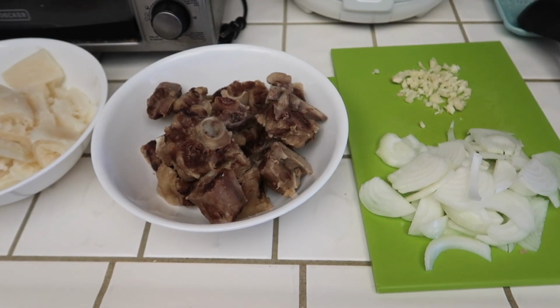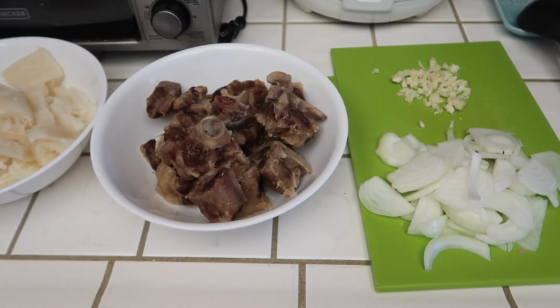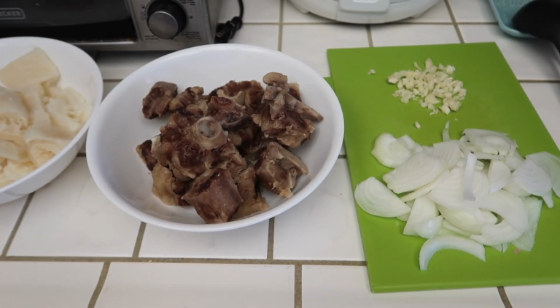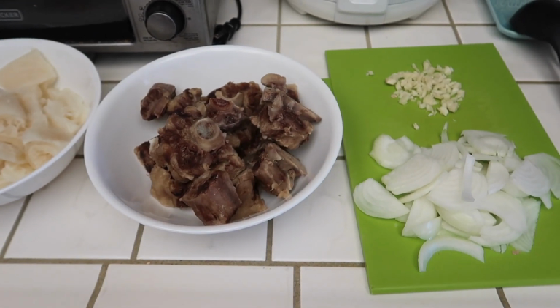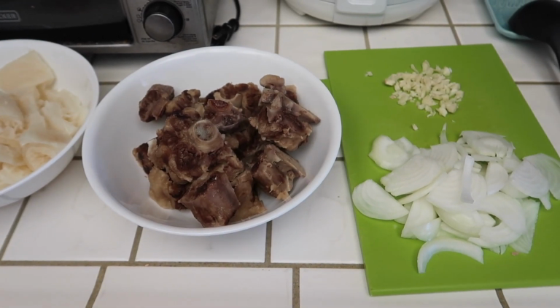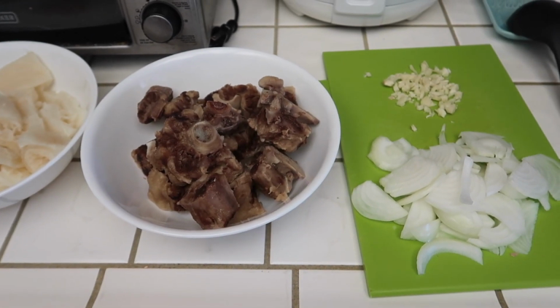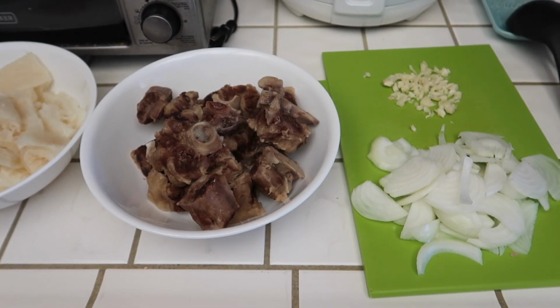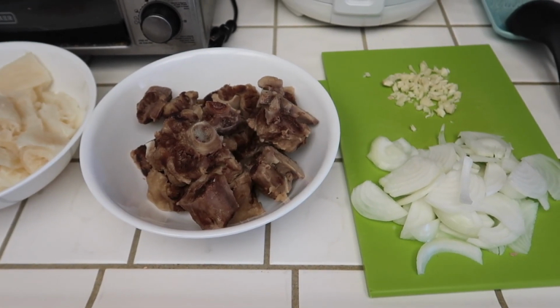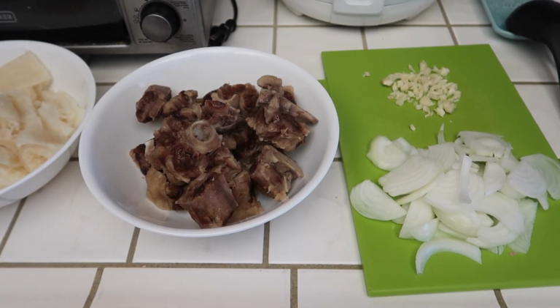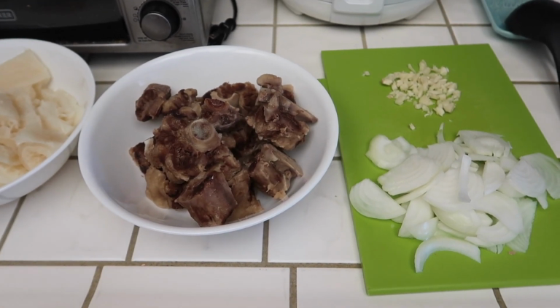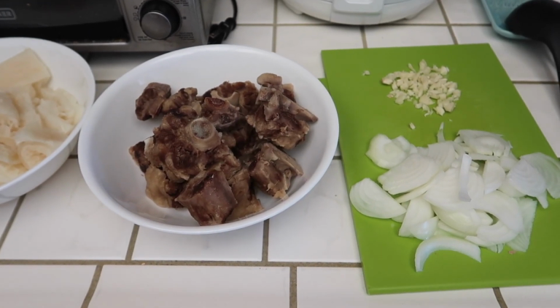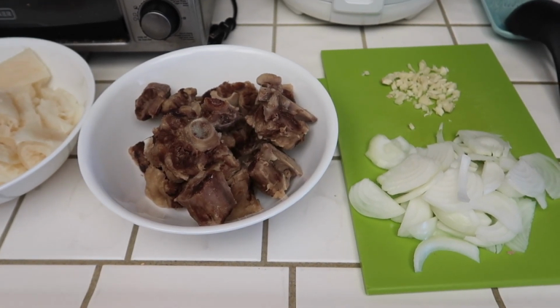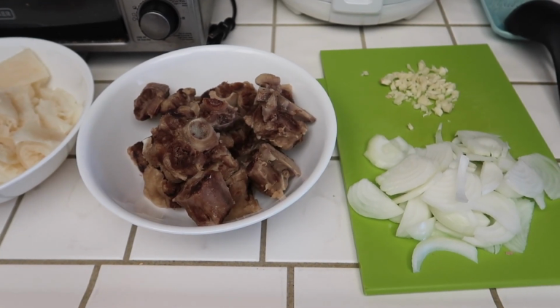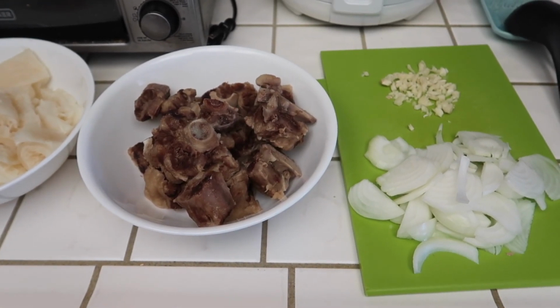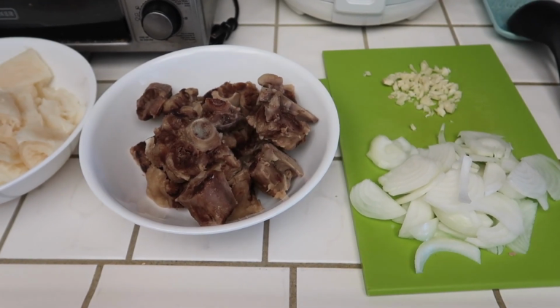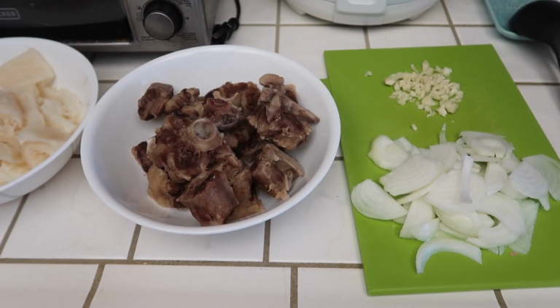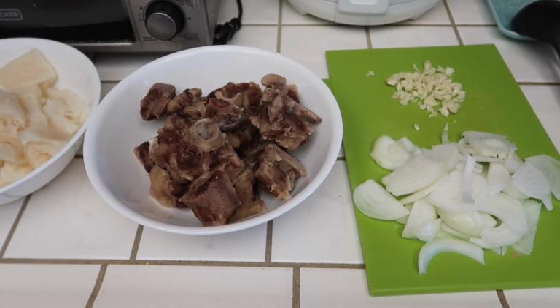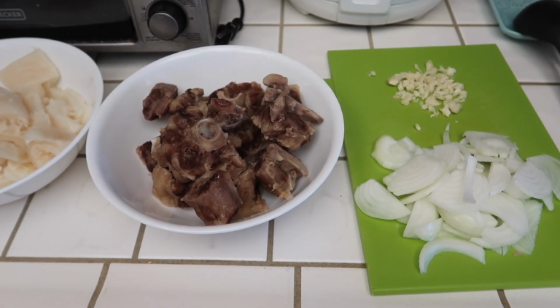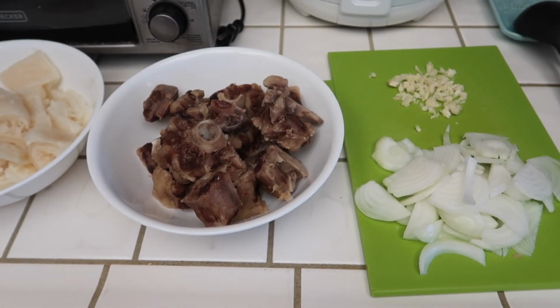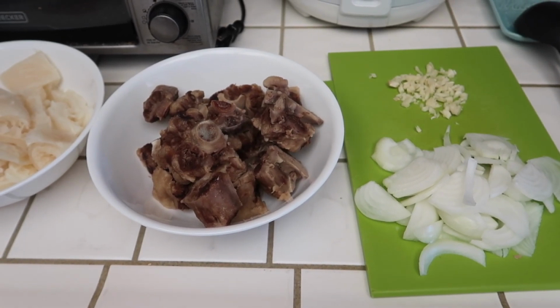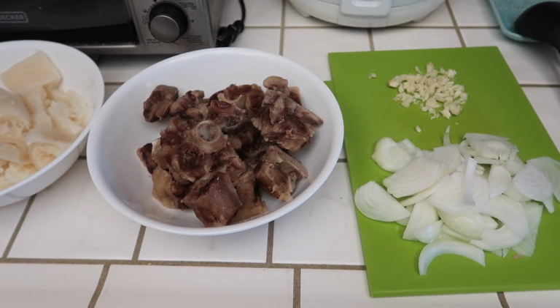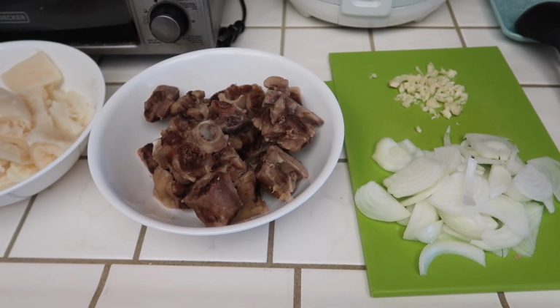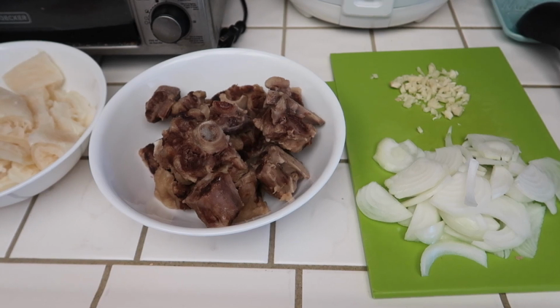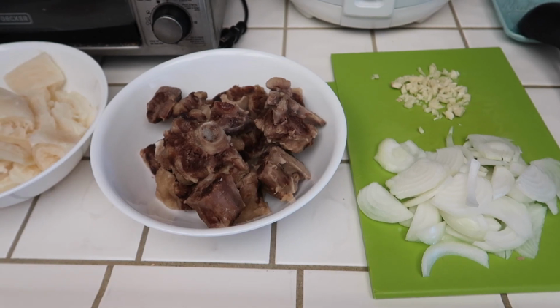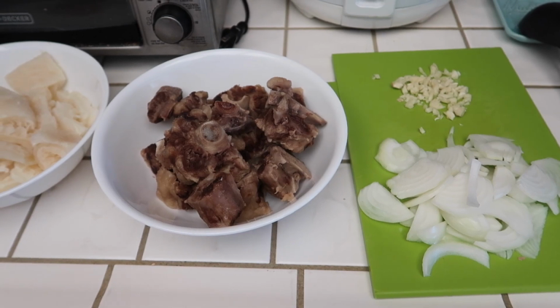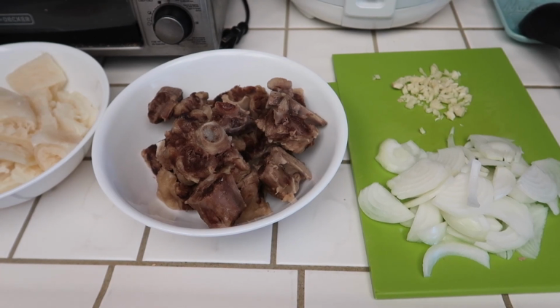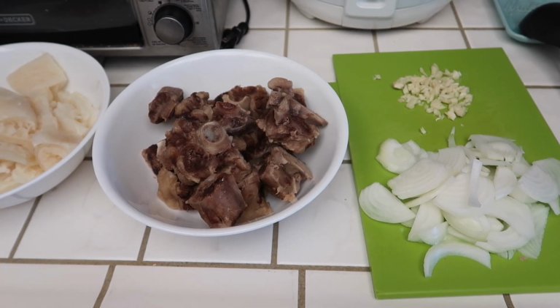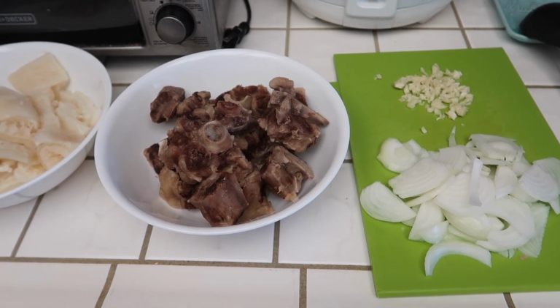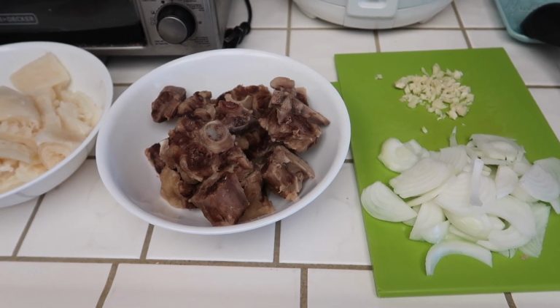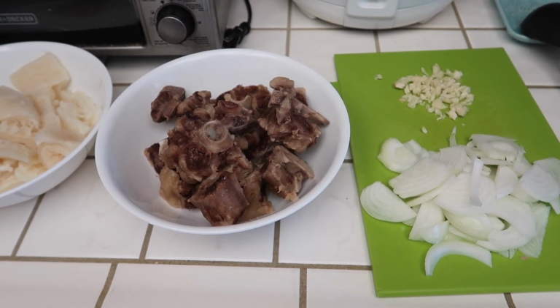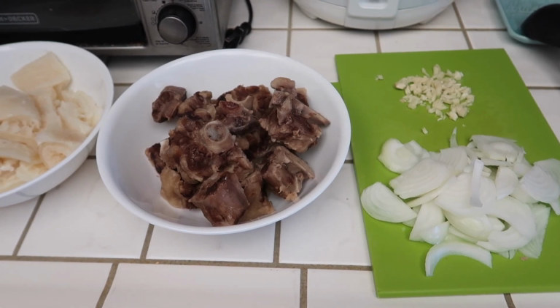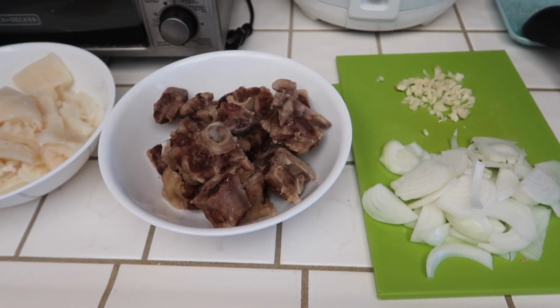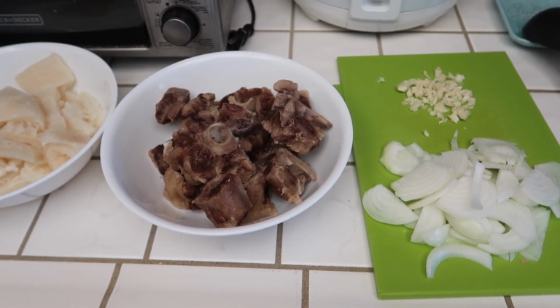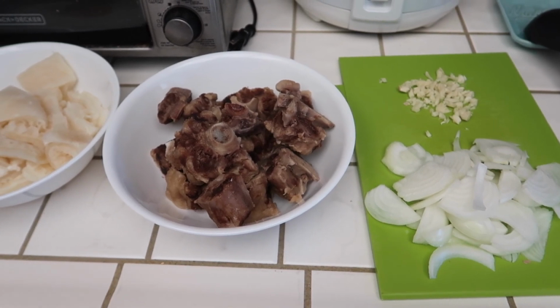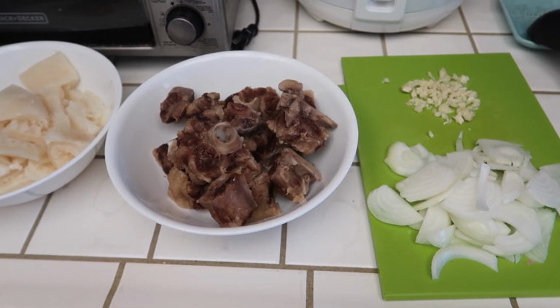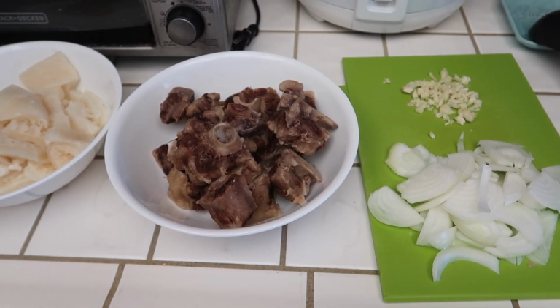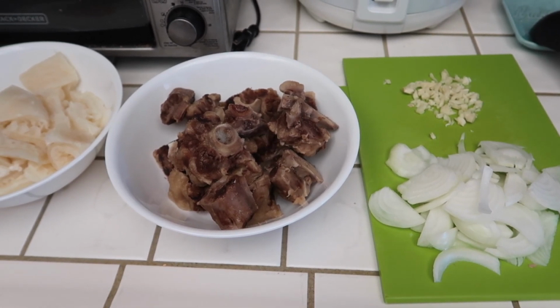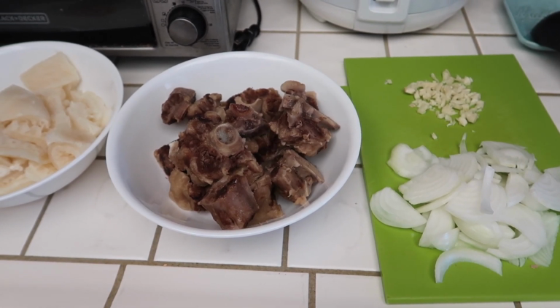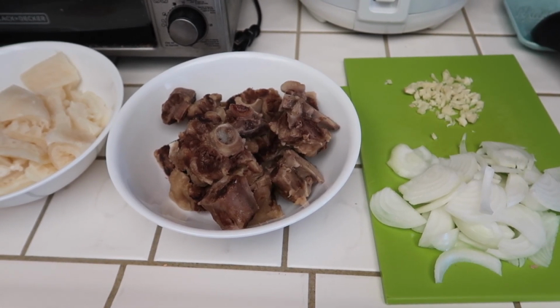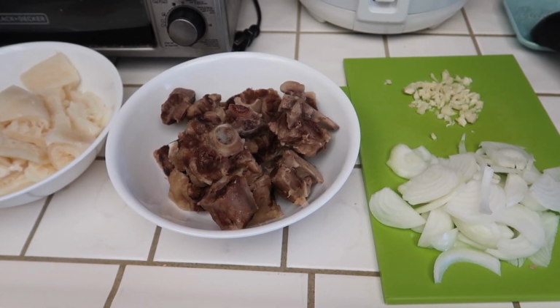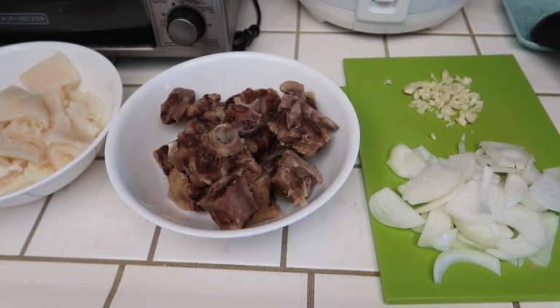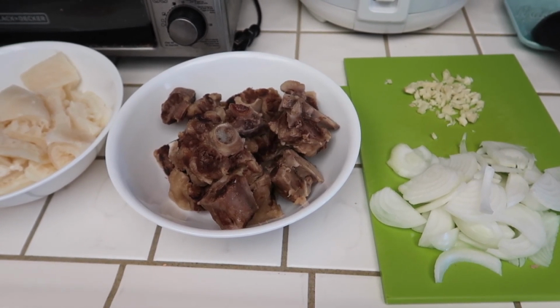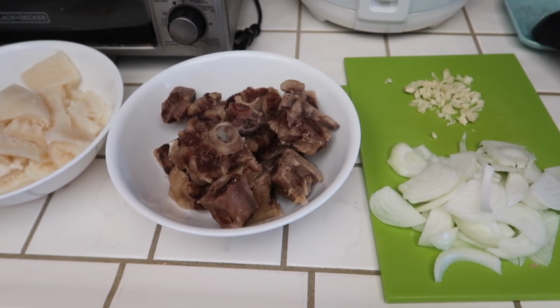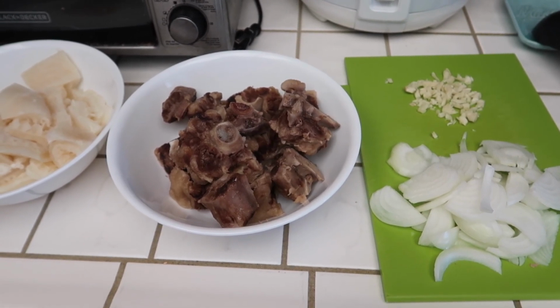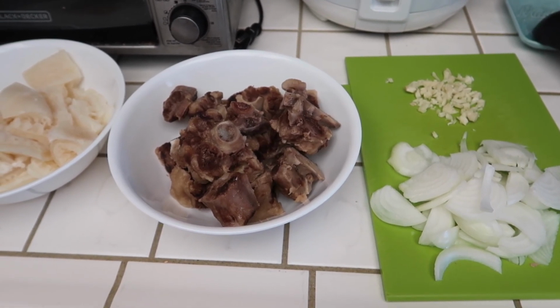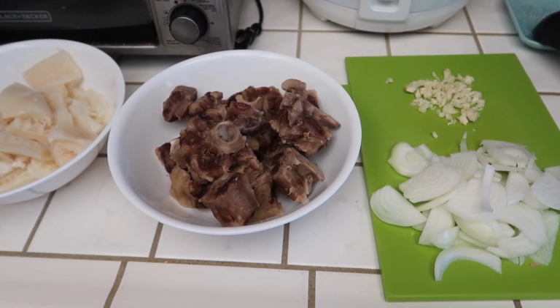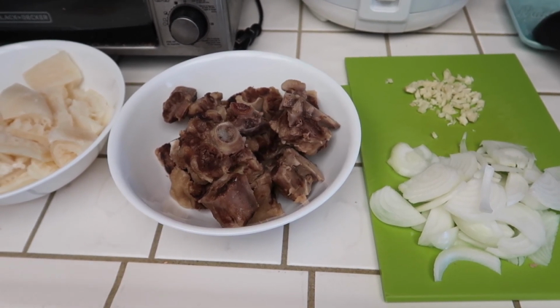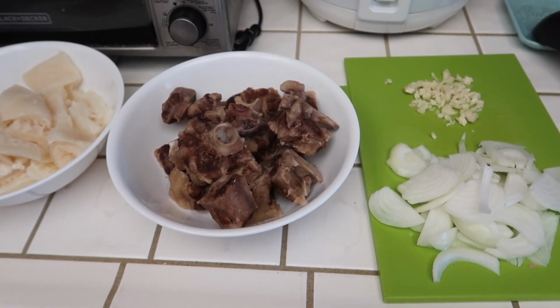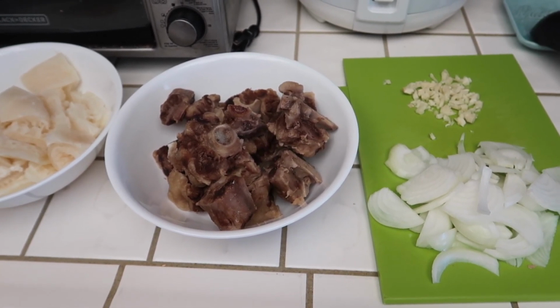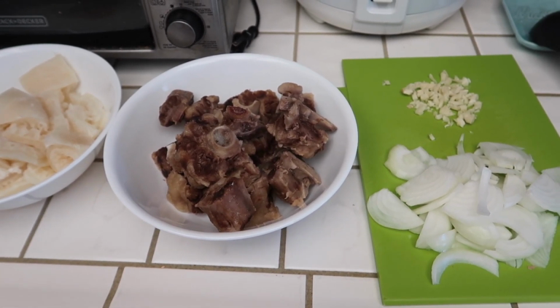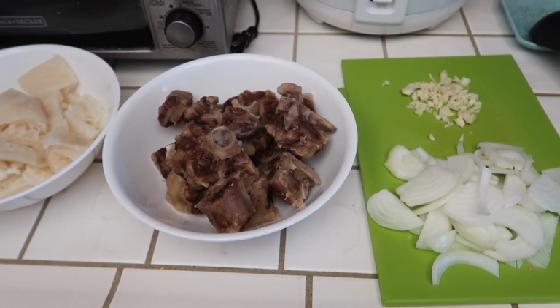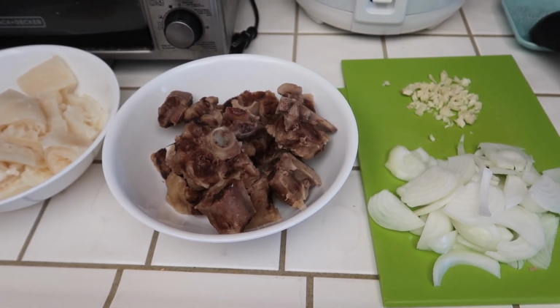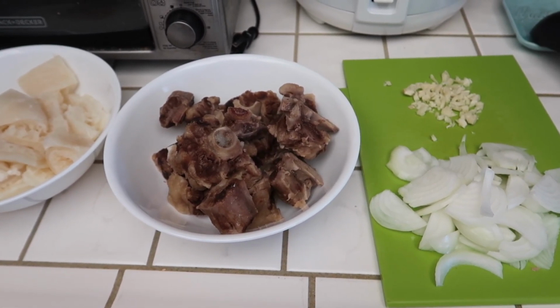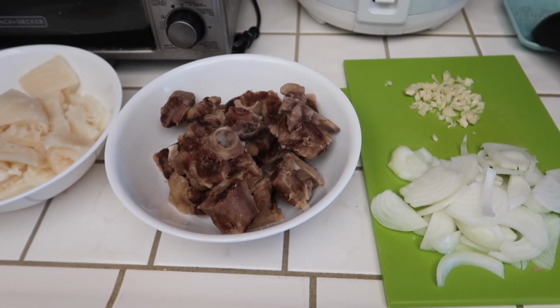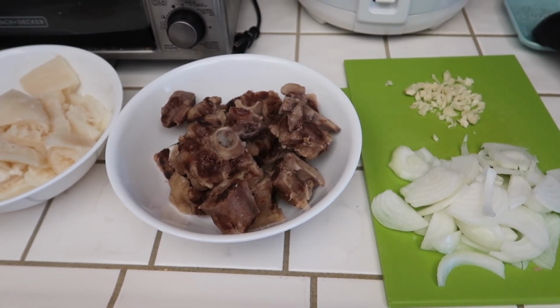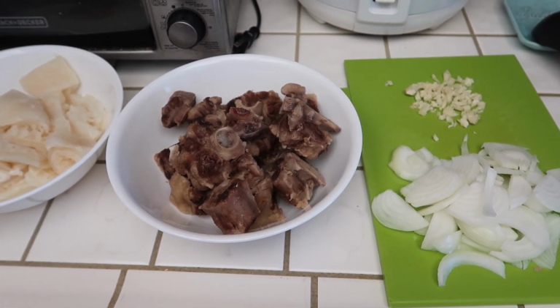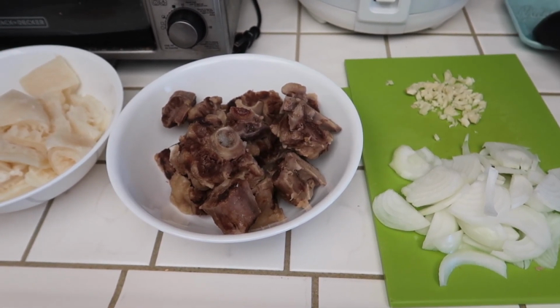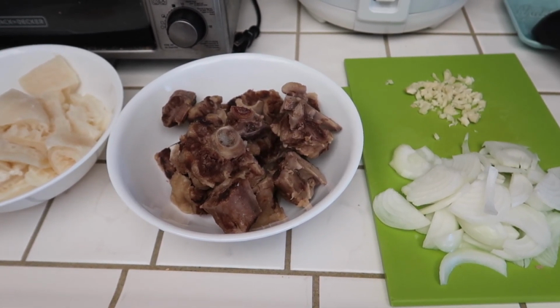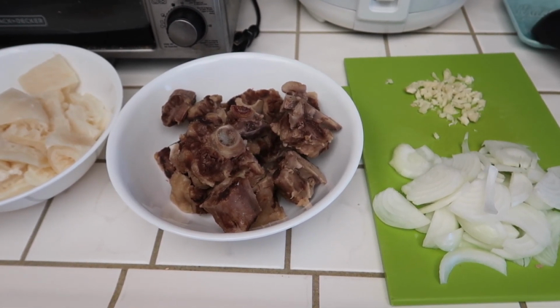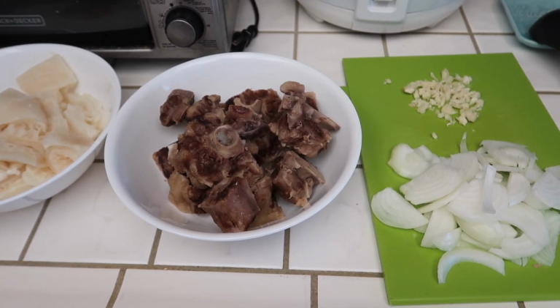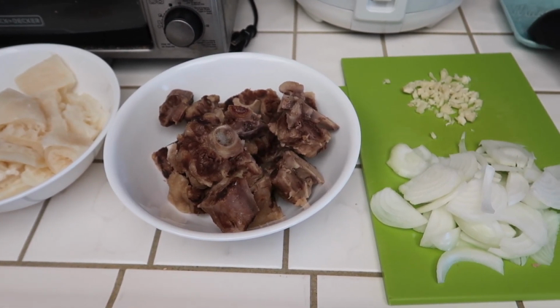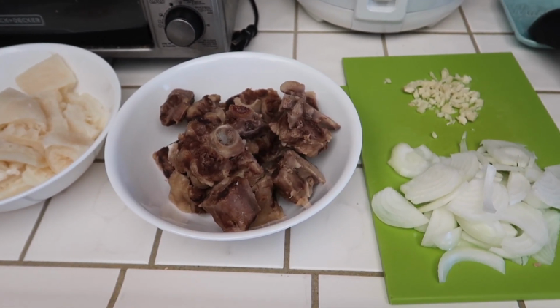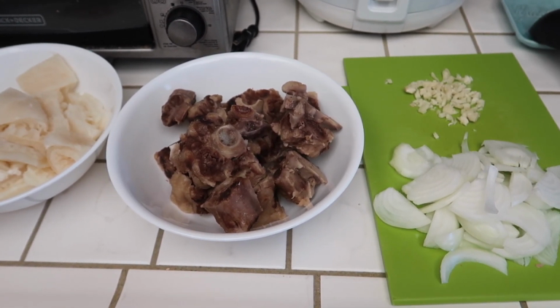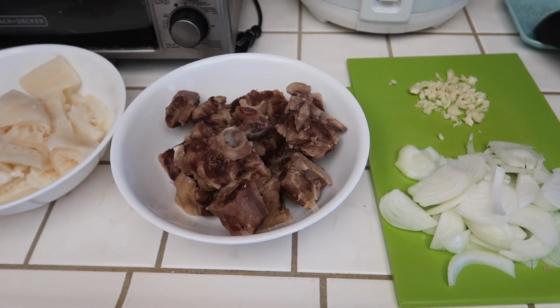So today is Monday and for dinner tonight I am making kare kare. It's a Filipino dish — it's an oxtail peanut butter stew.